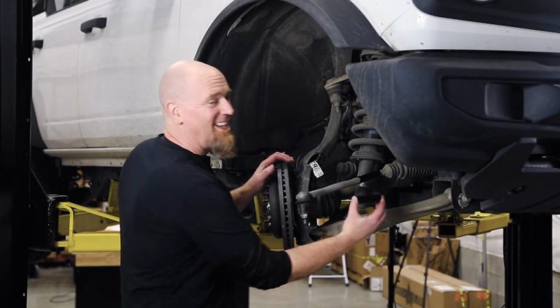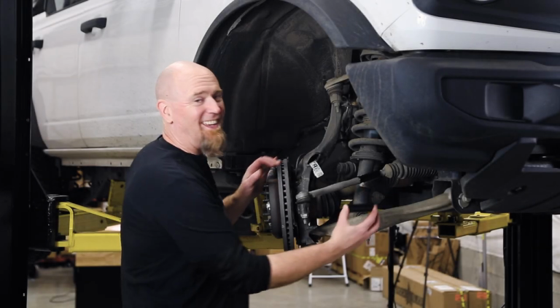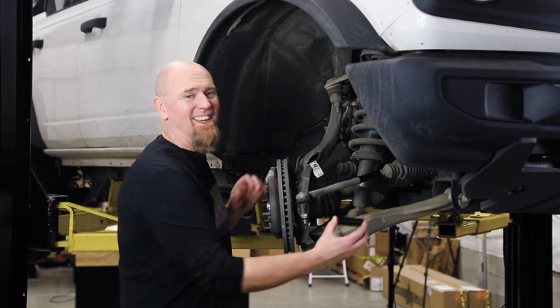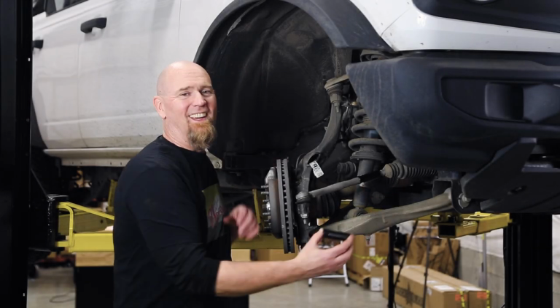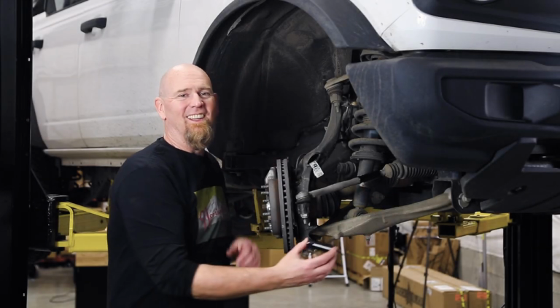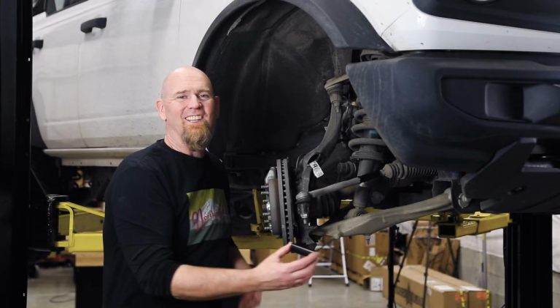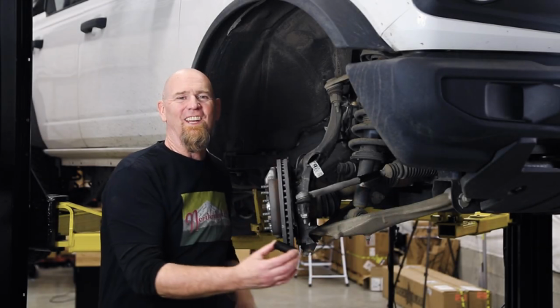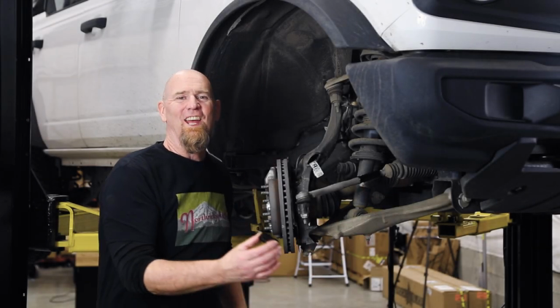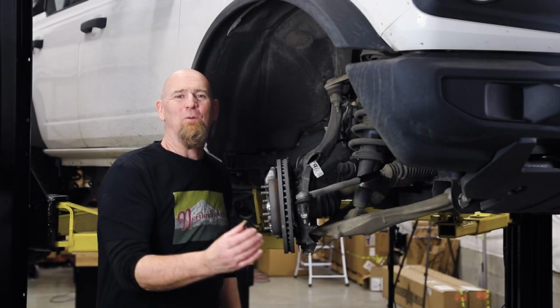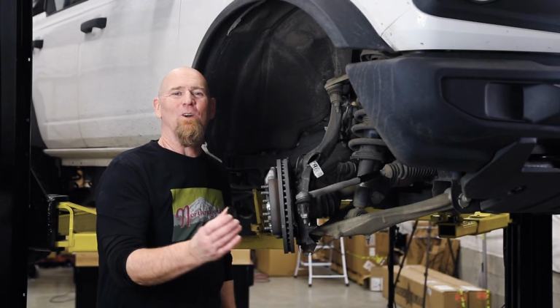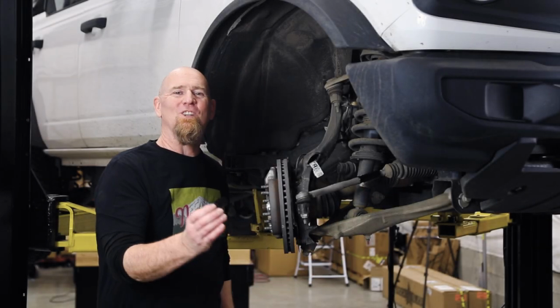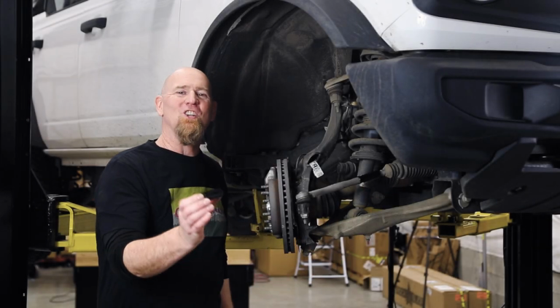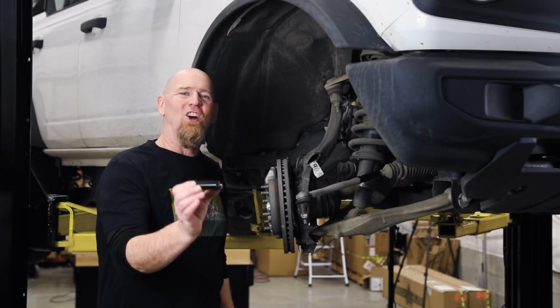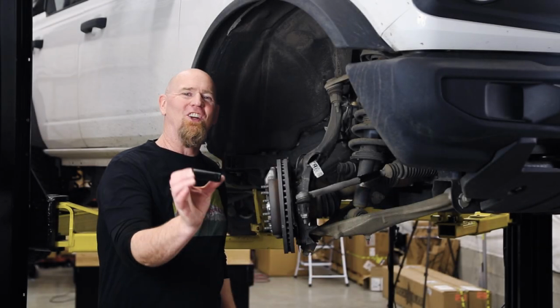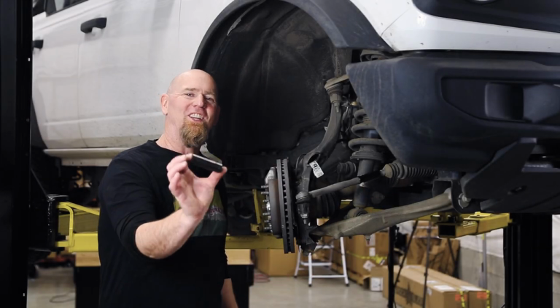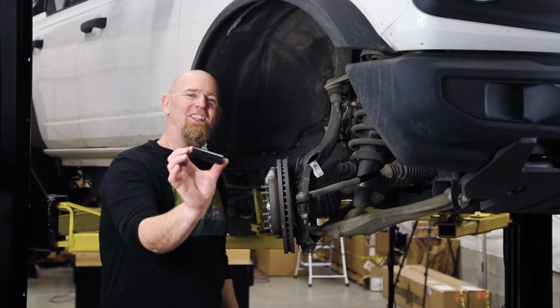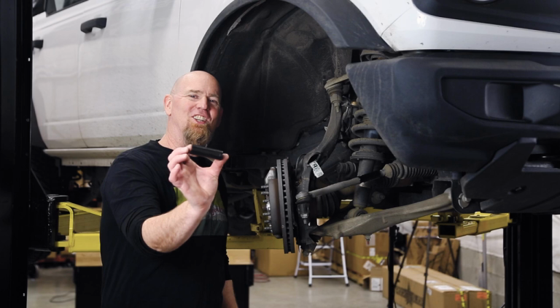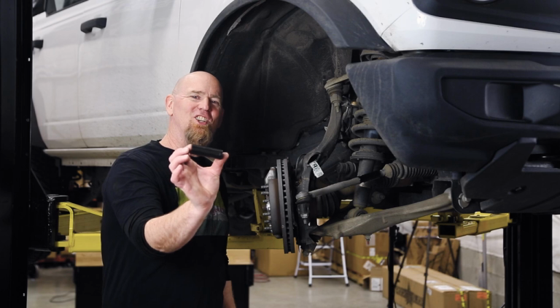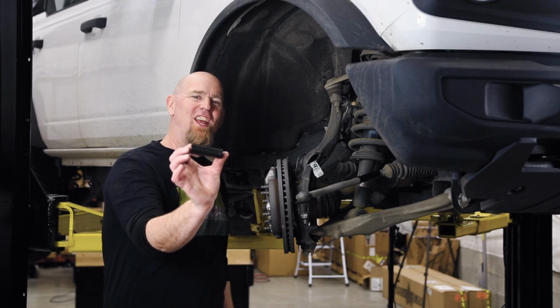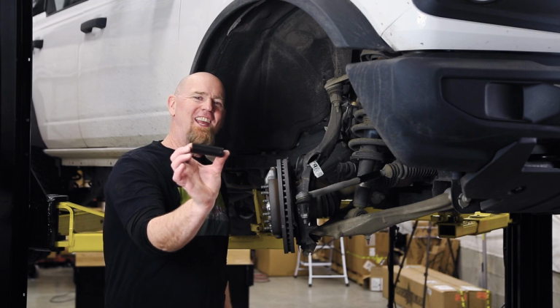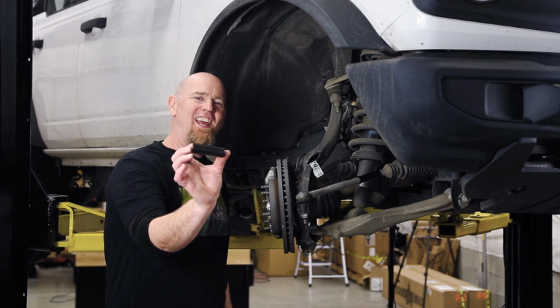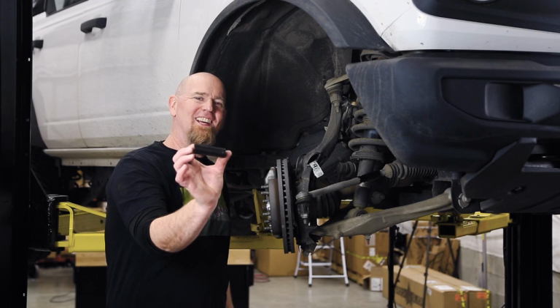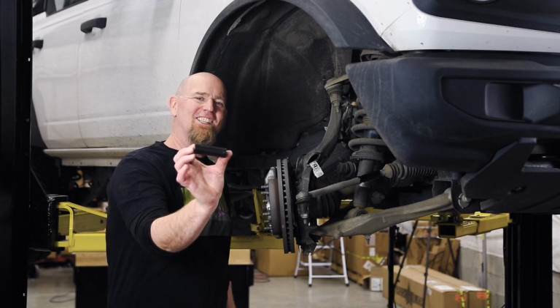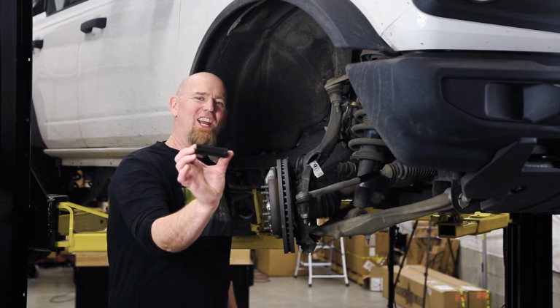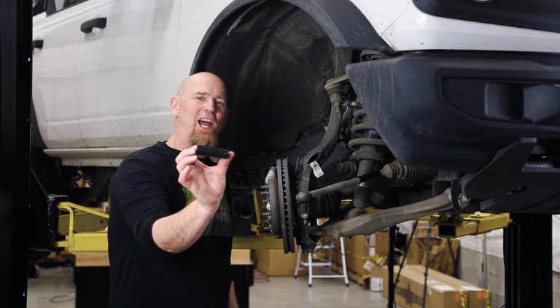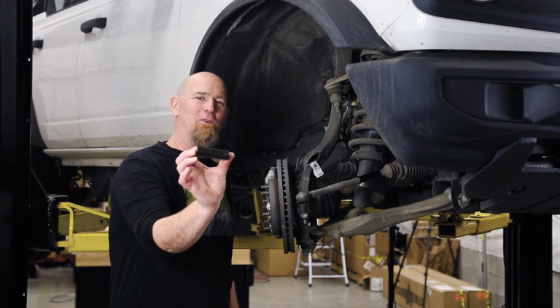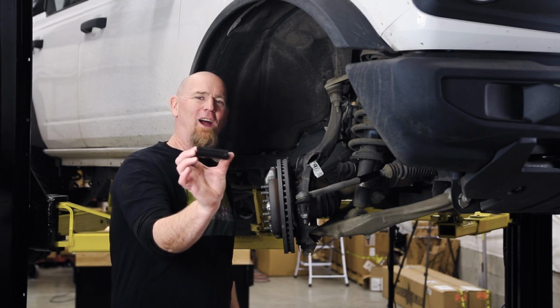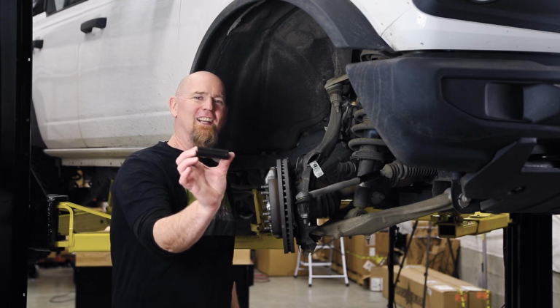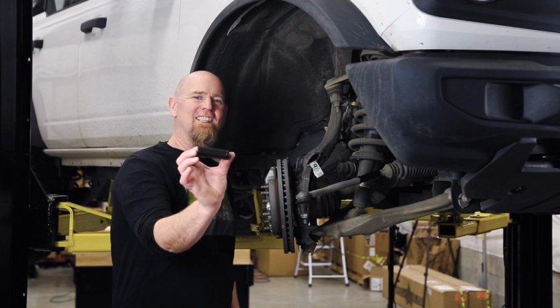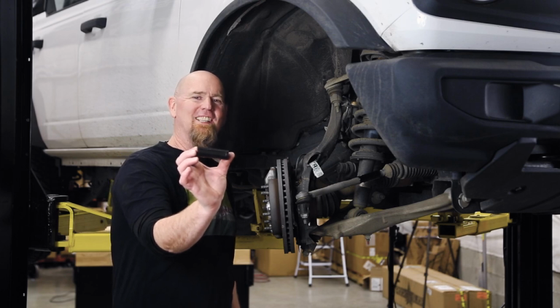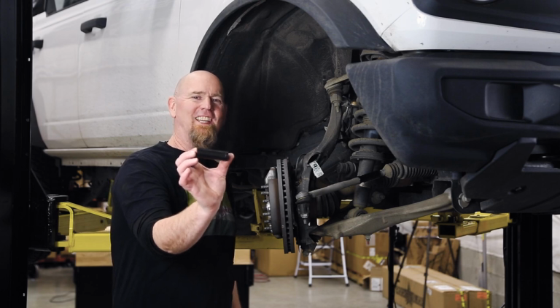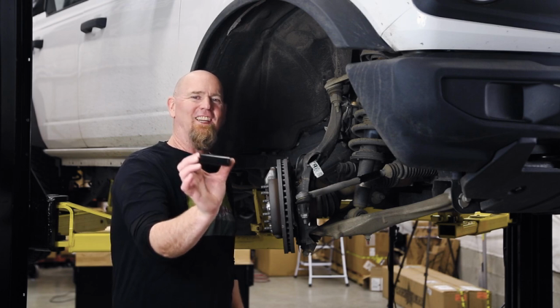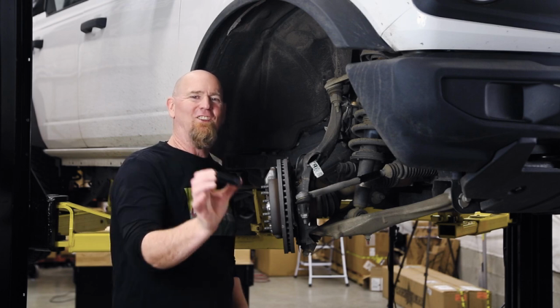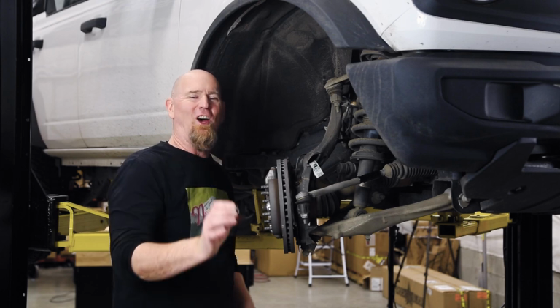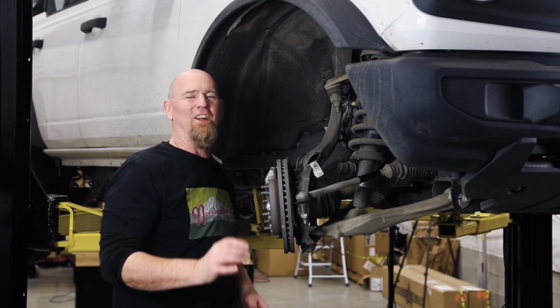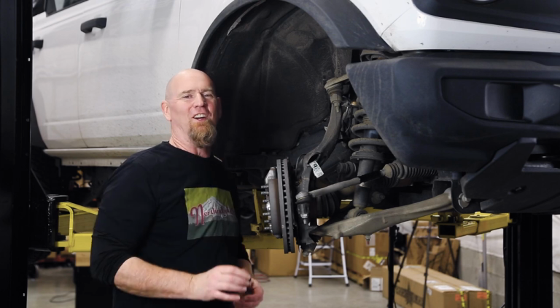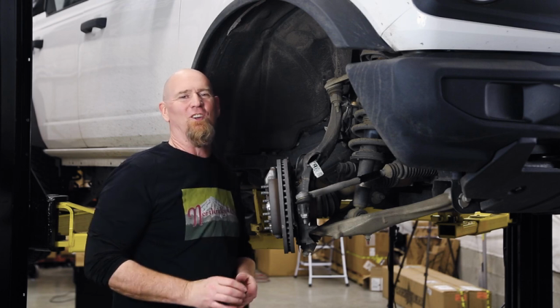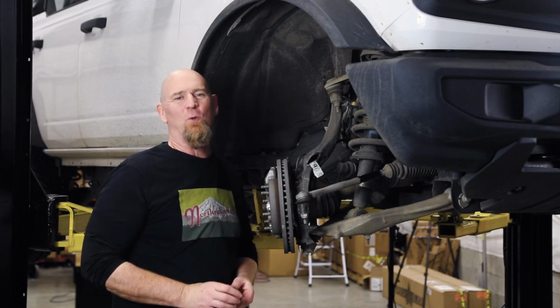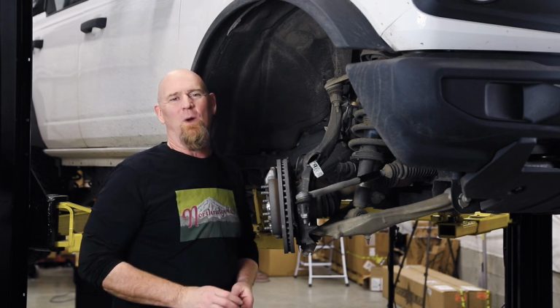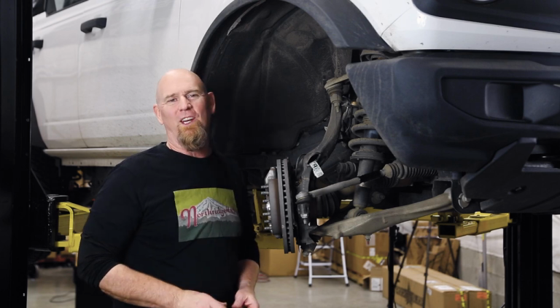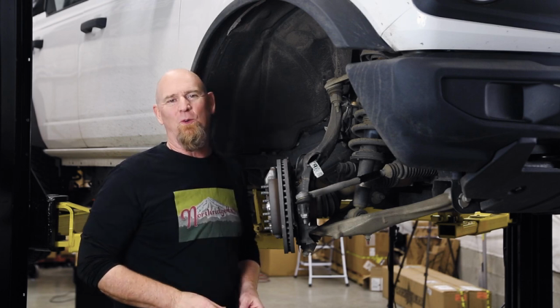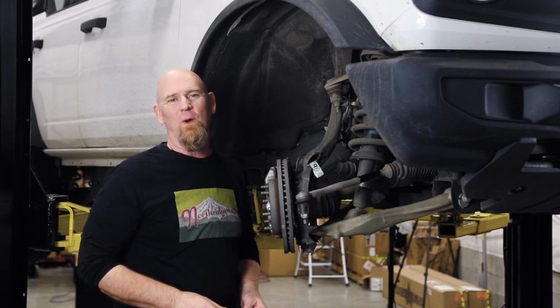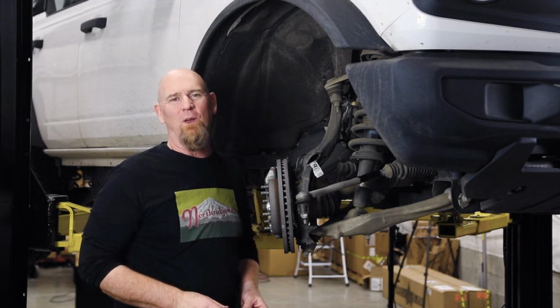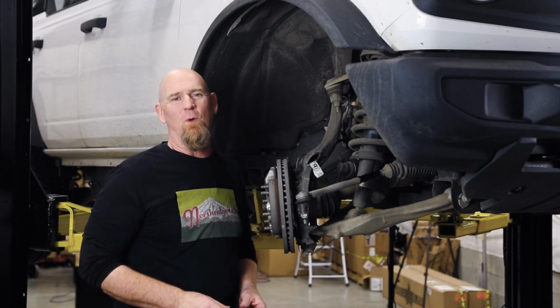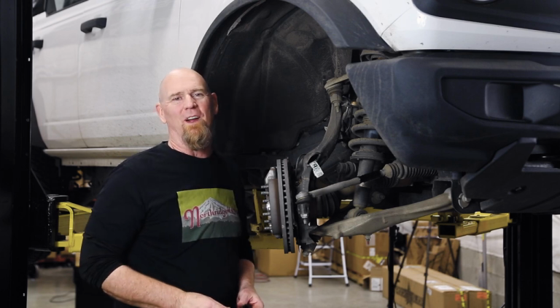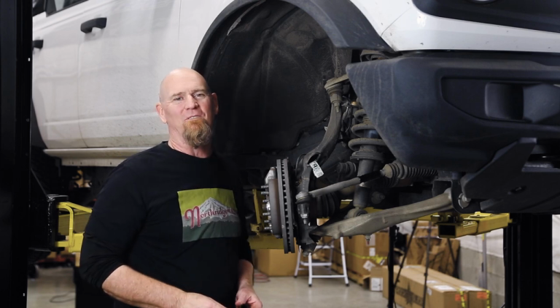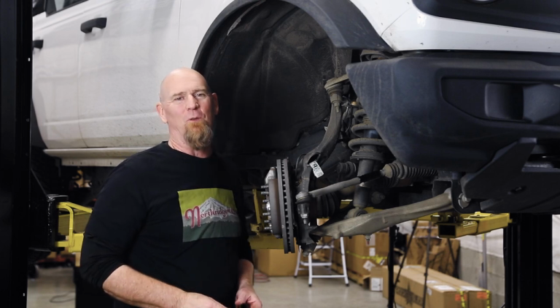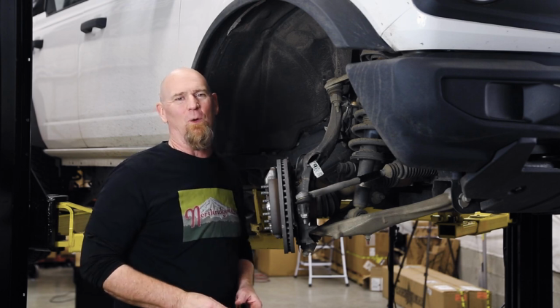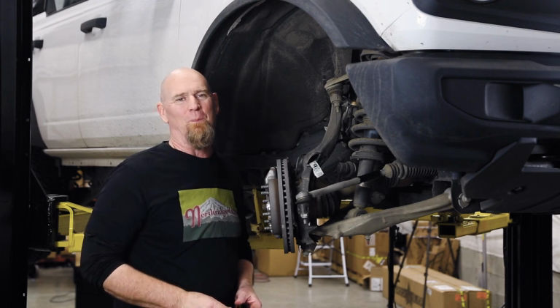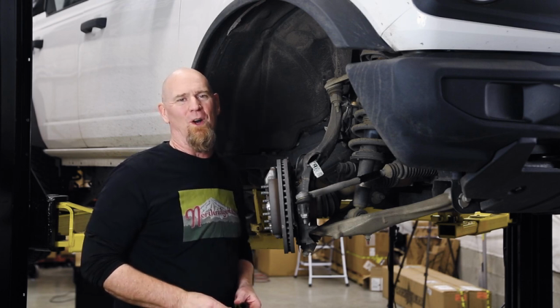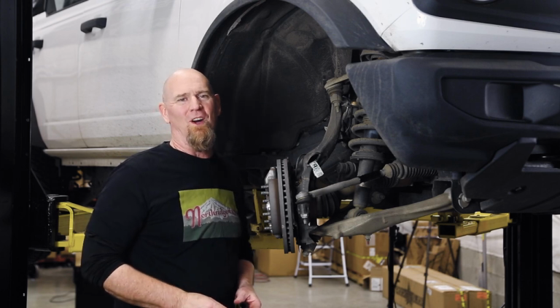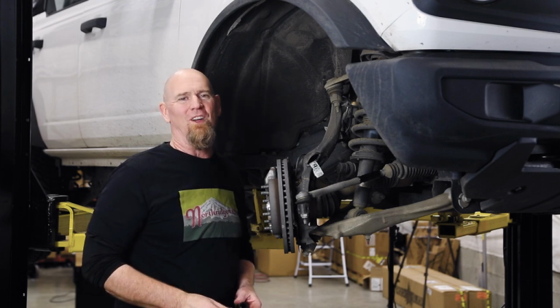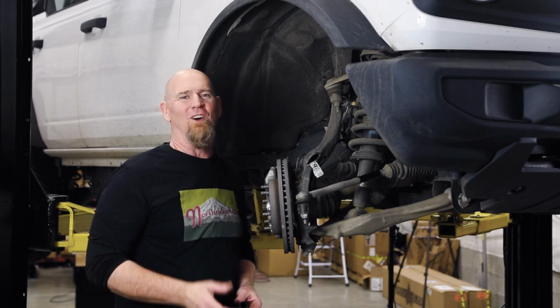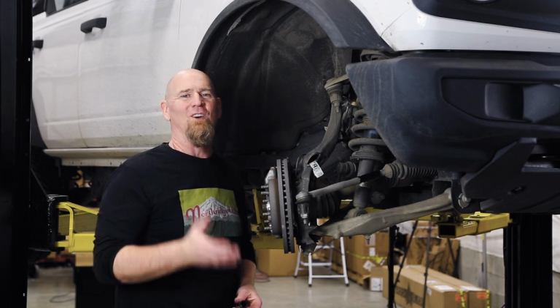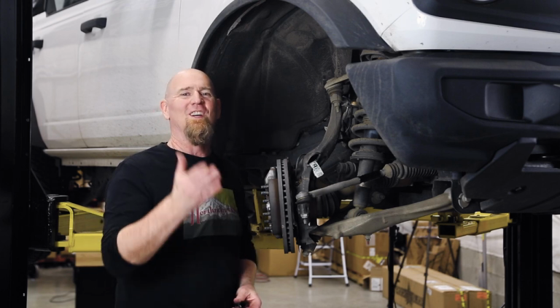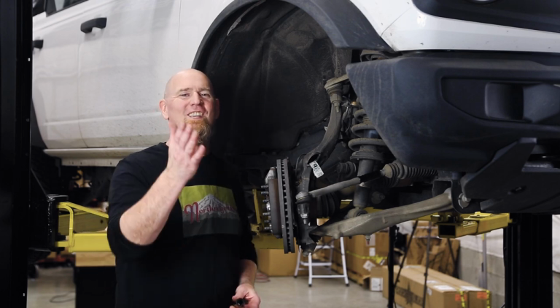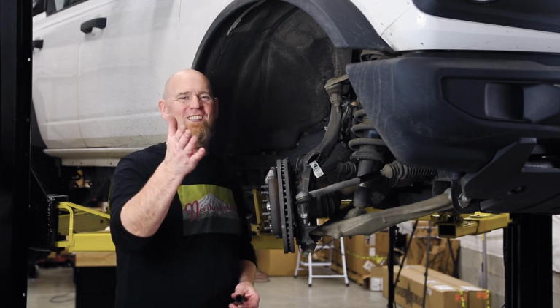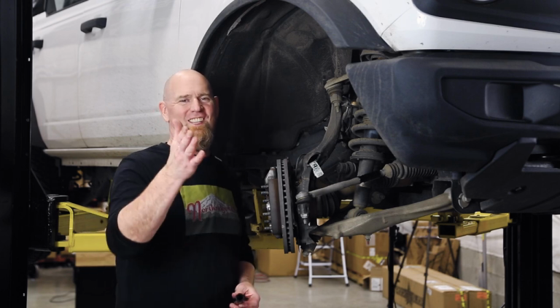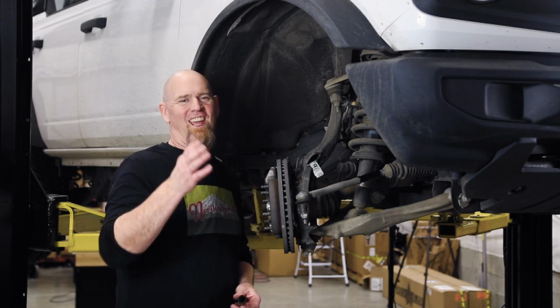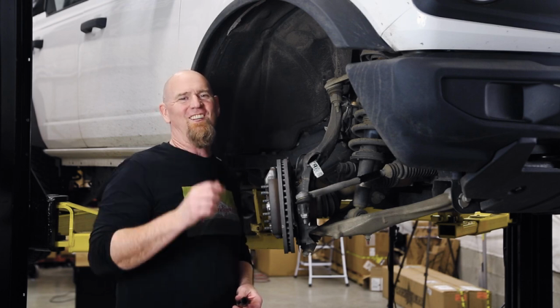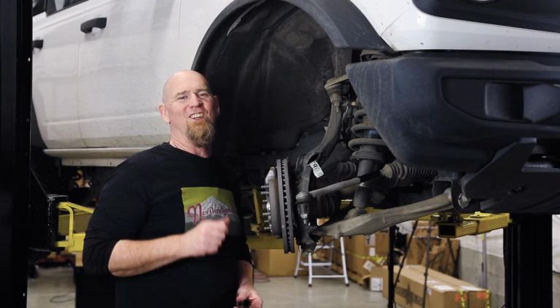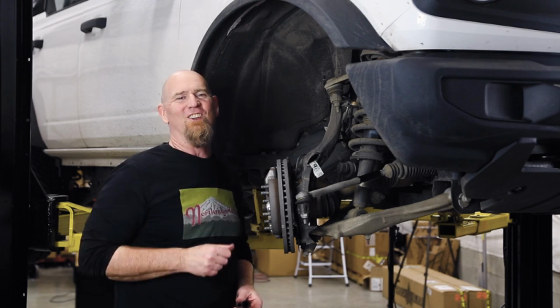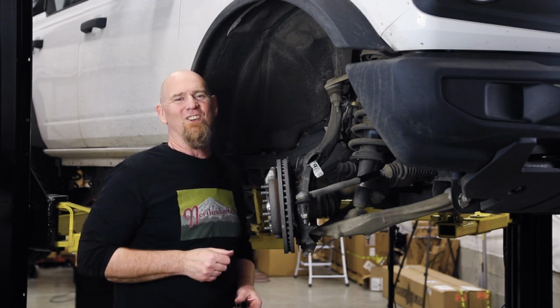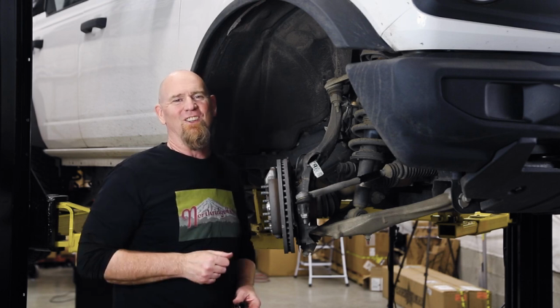Today we're installing the JKS tie rod sleeves on our 2021 Ford Bronco. Stay tuned.